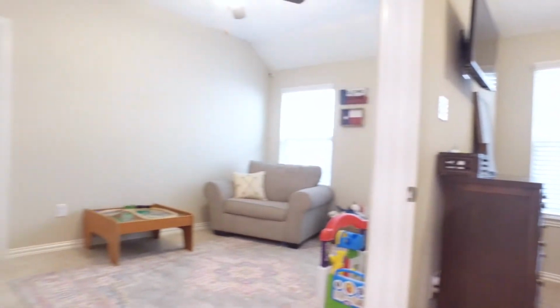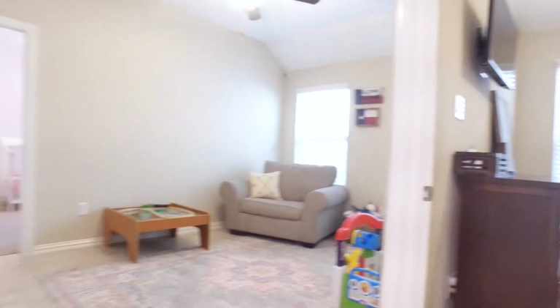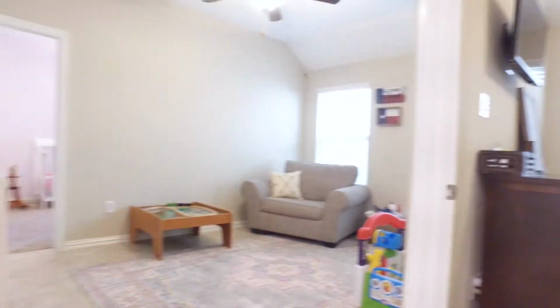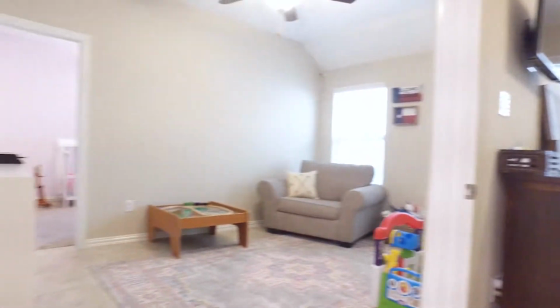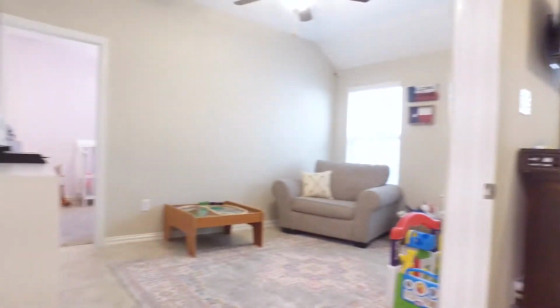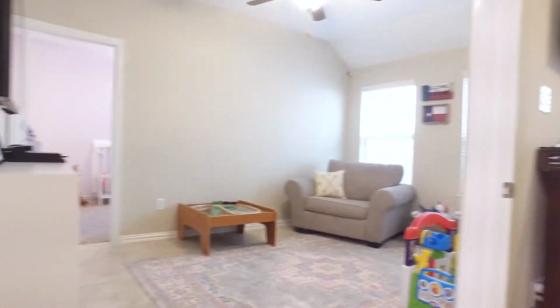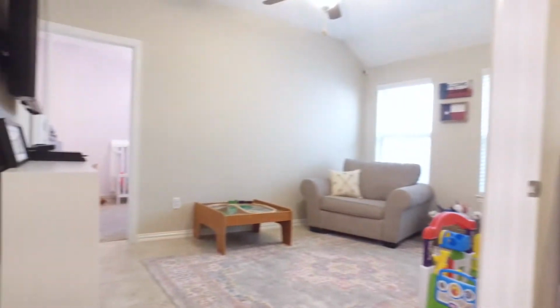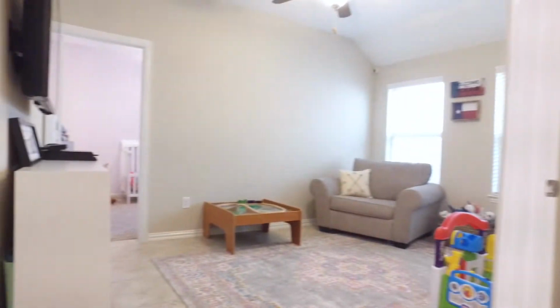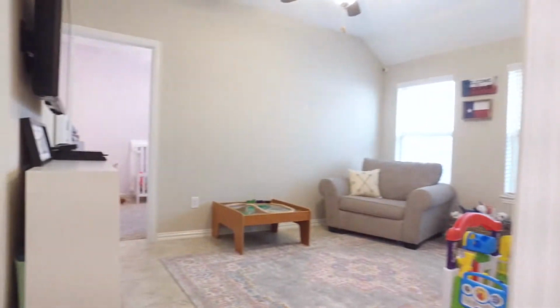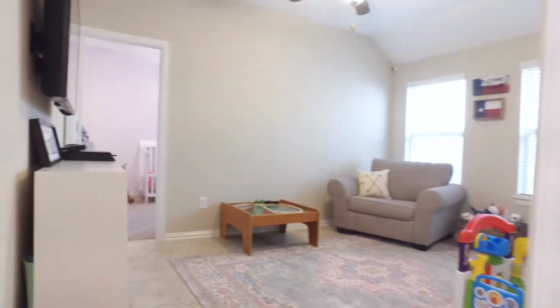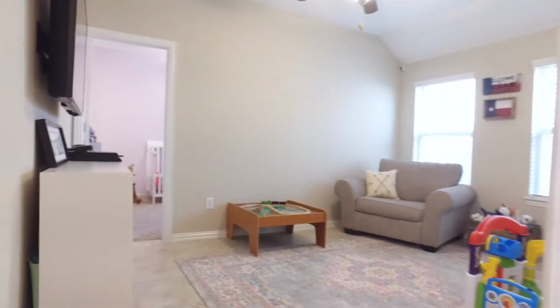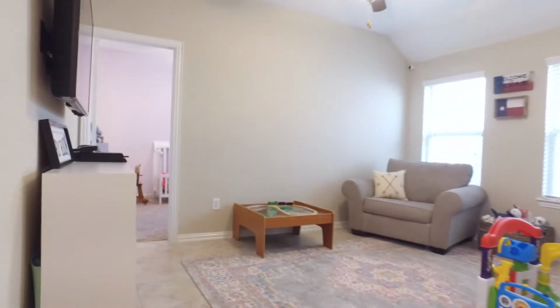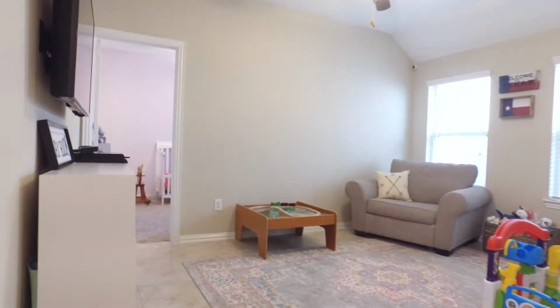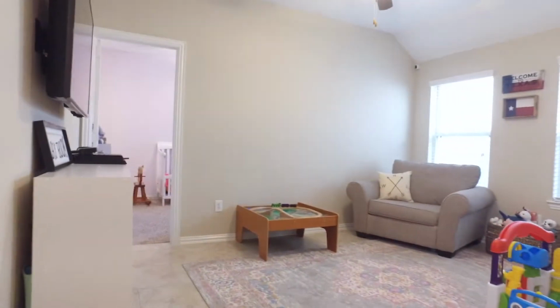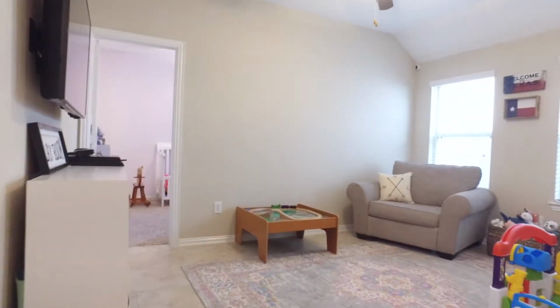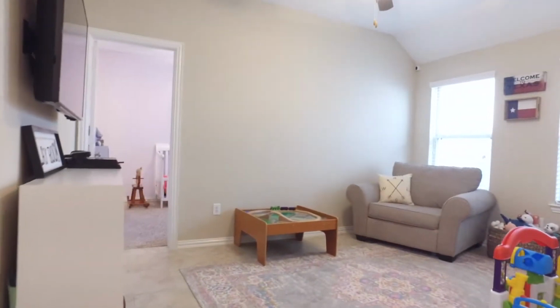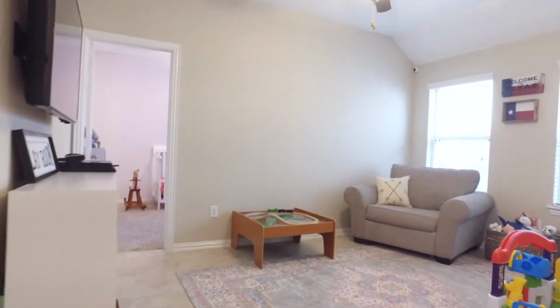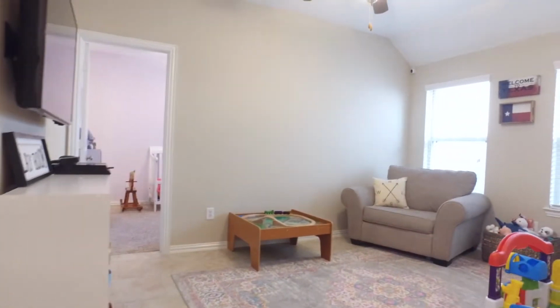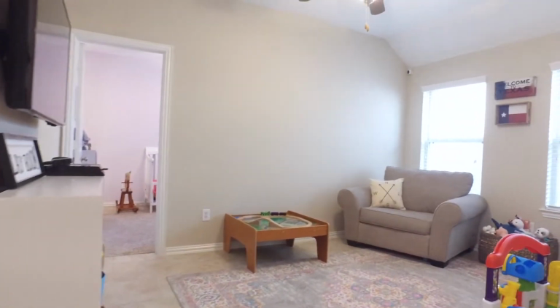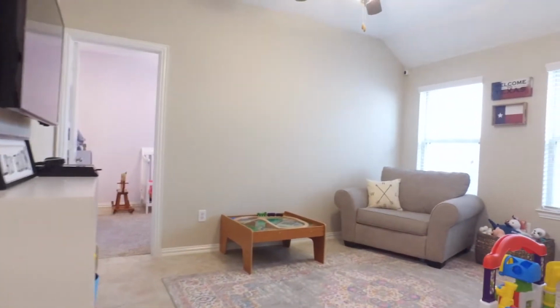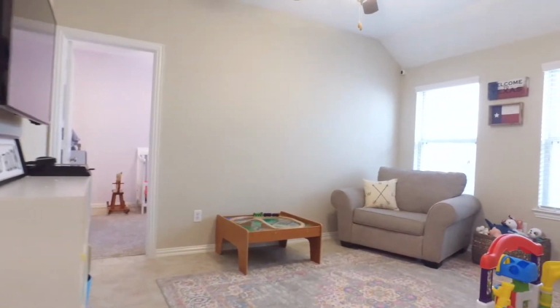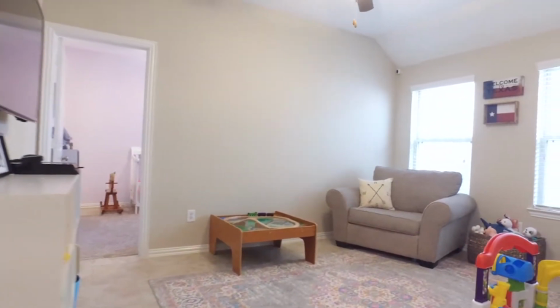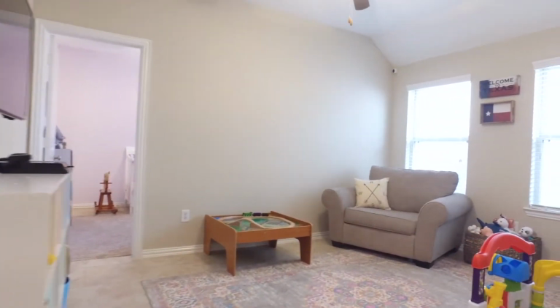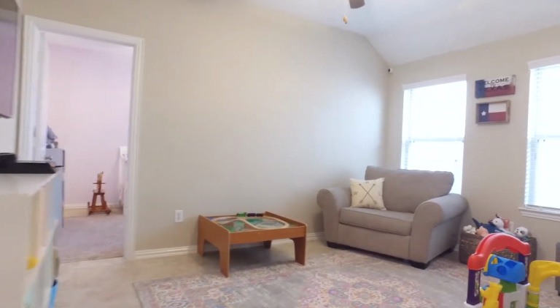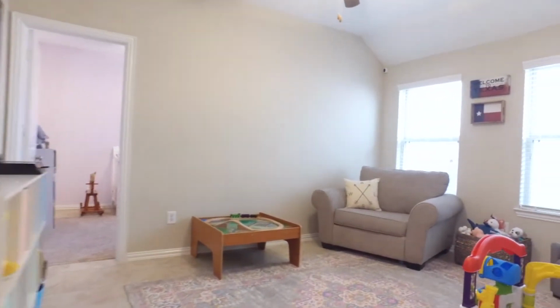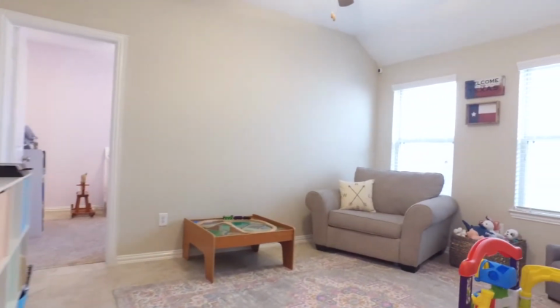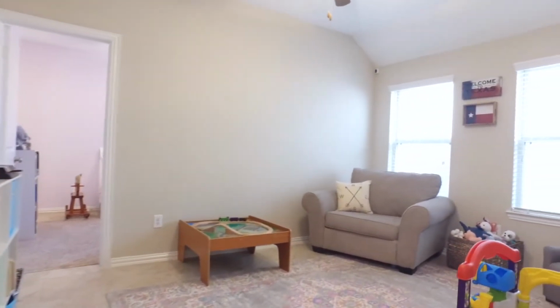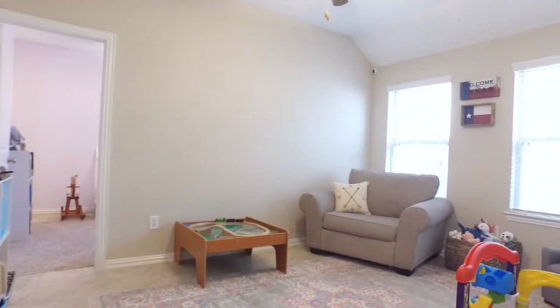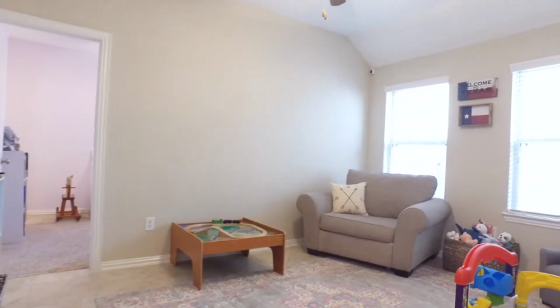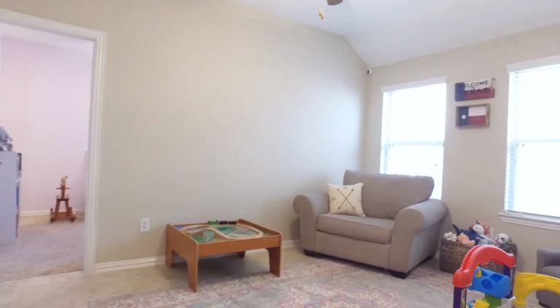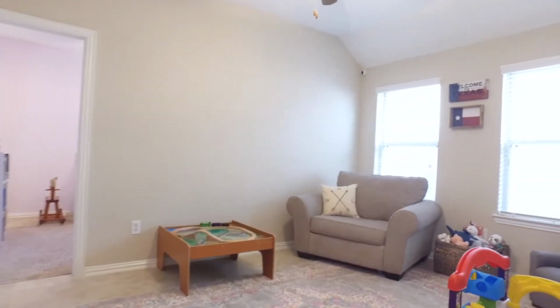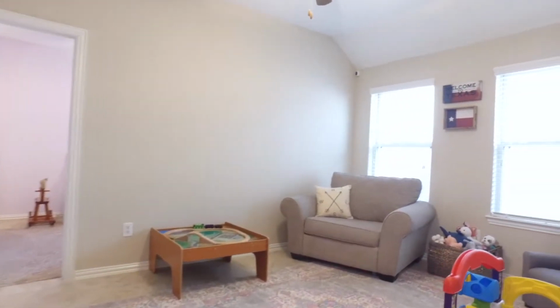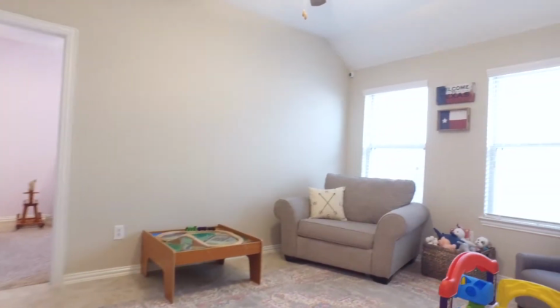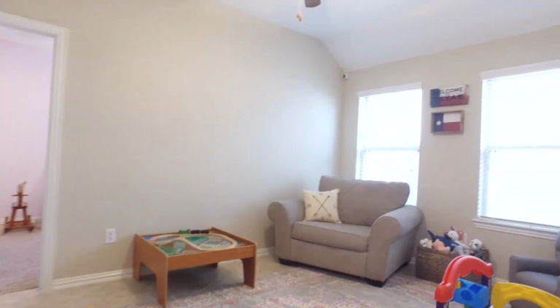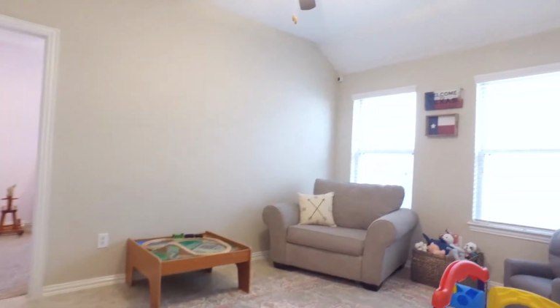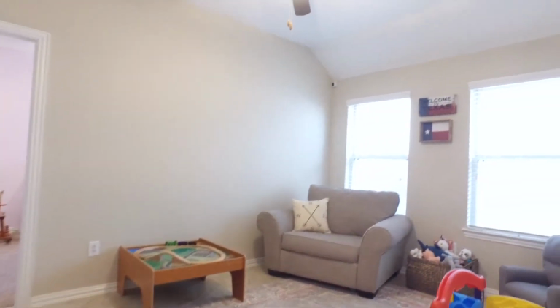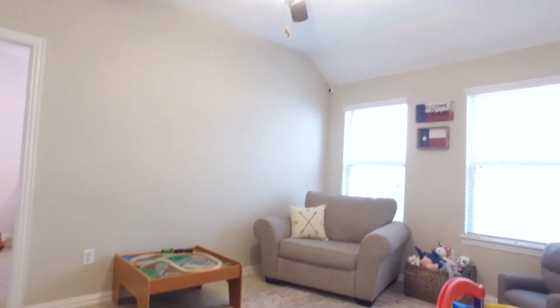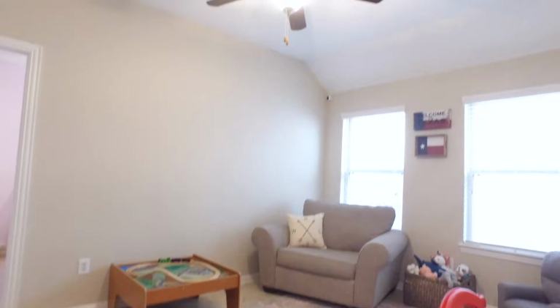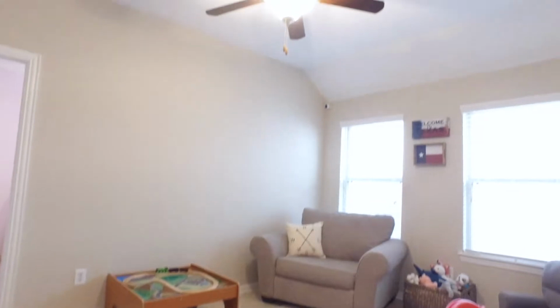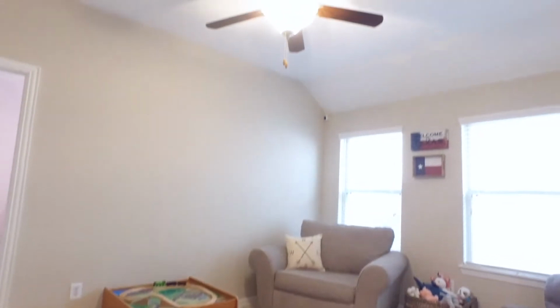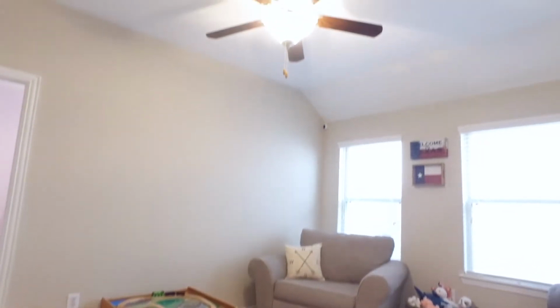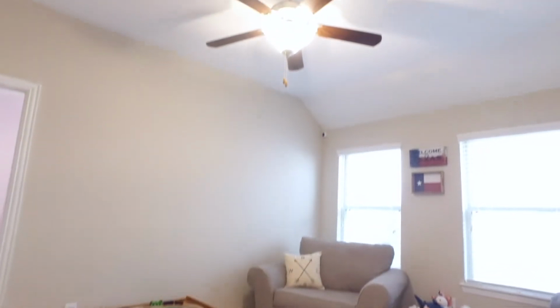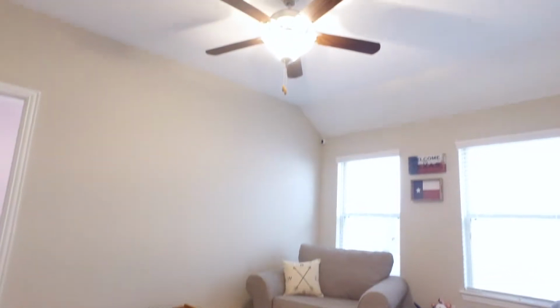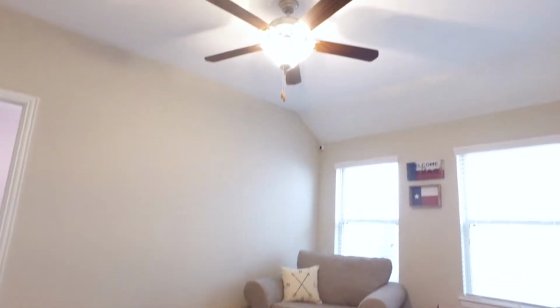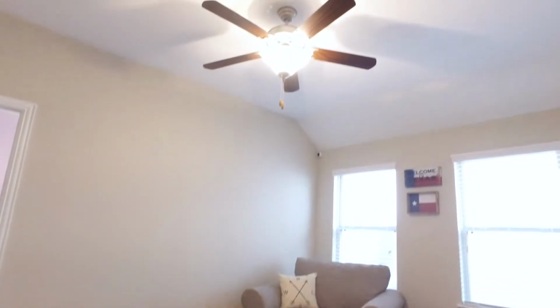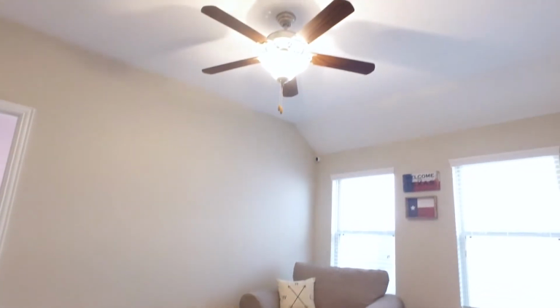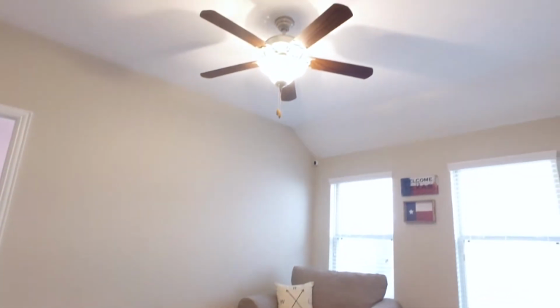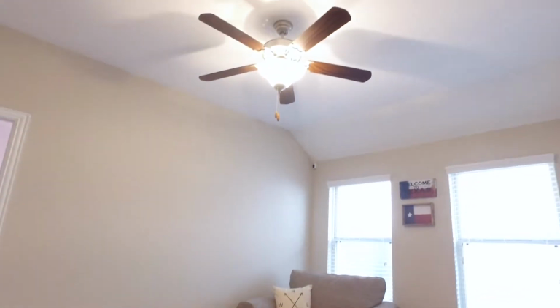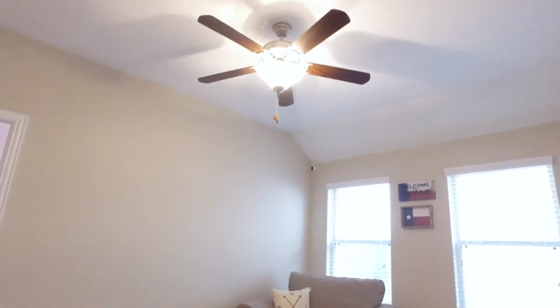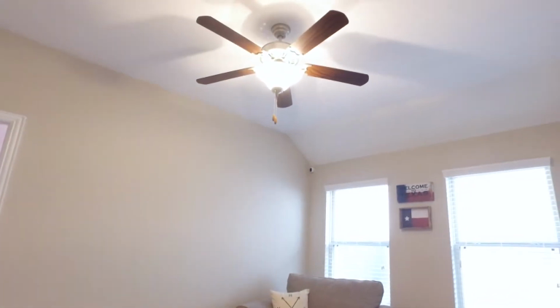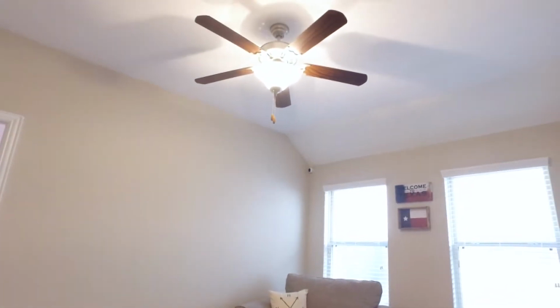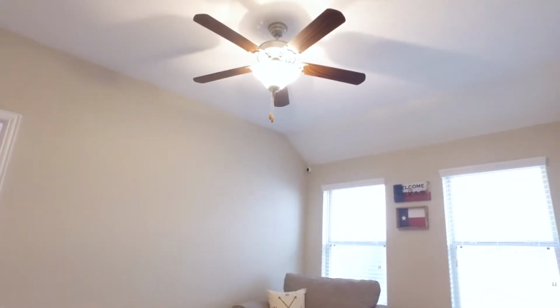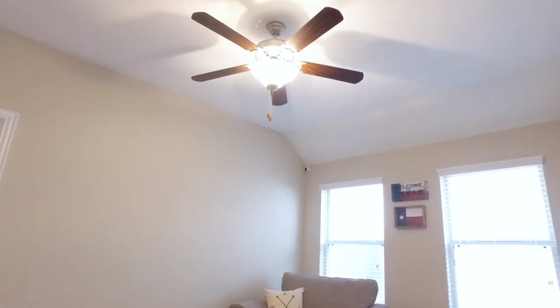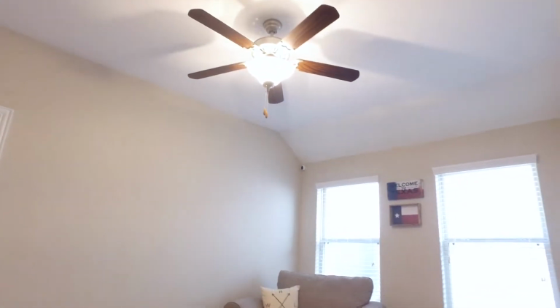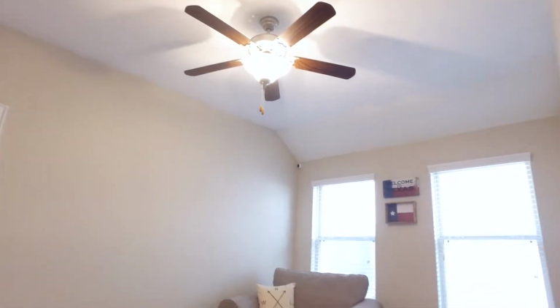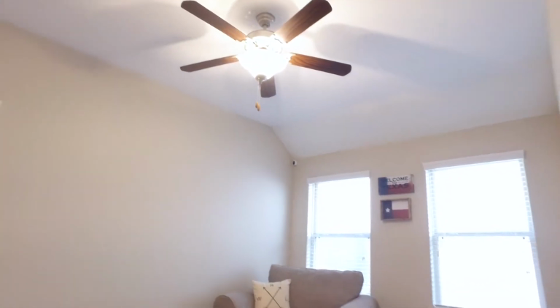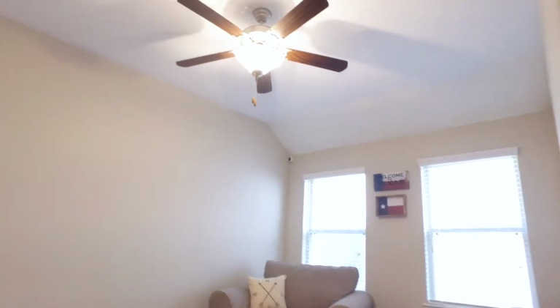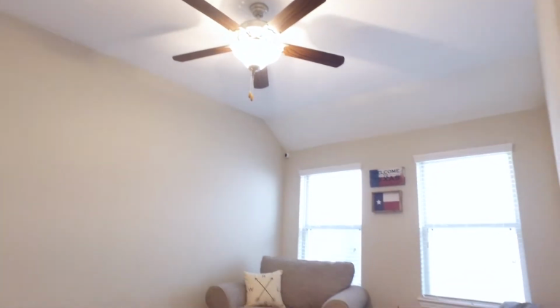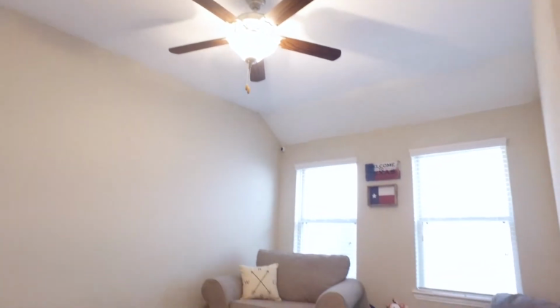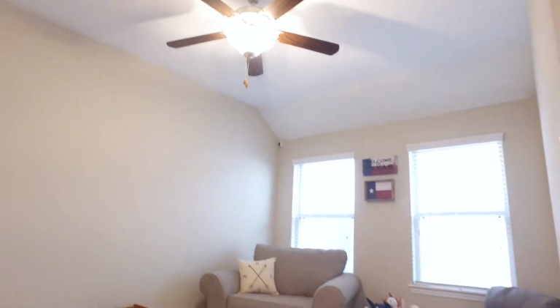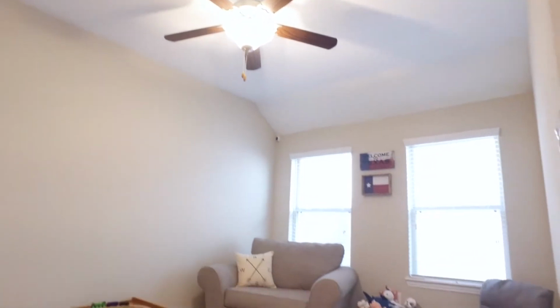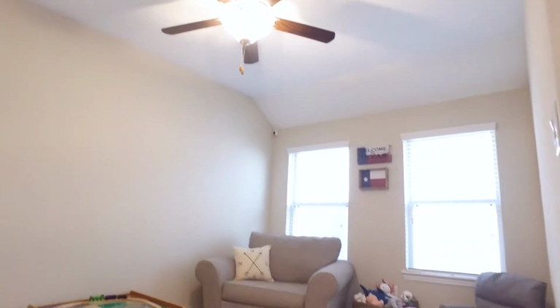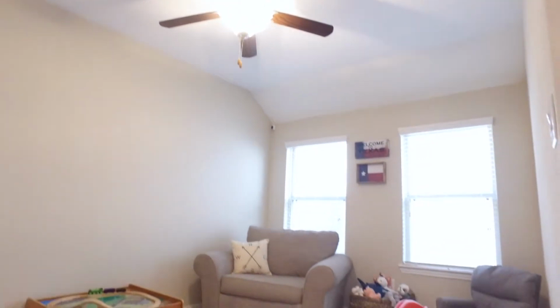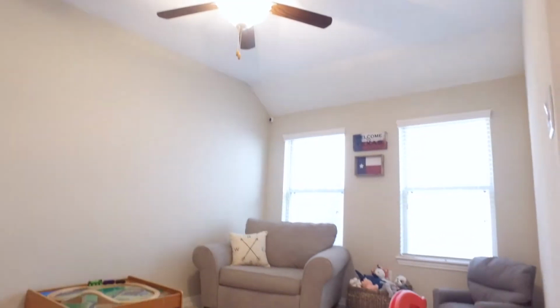This is a gorgeous home and it's been meticulously maintained, lovingly cared for, and is now available for you.